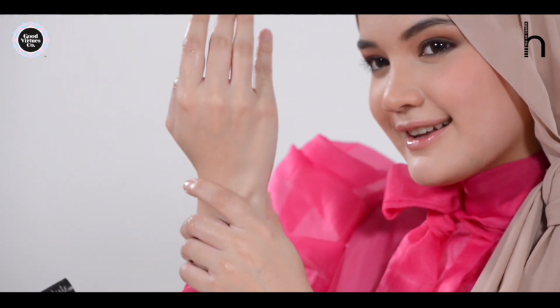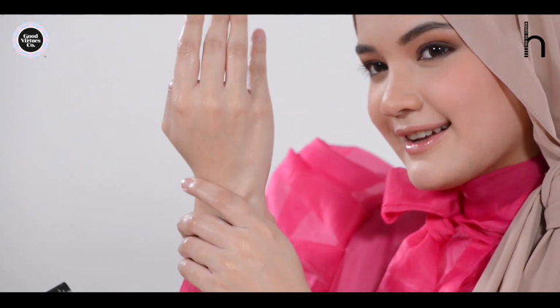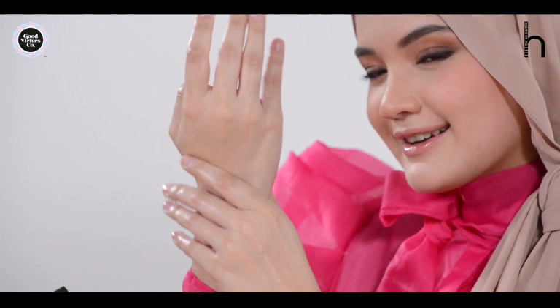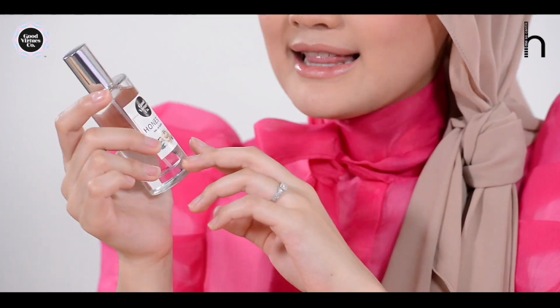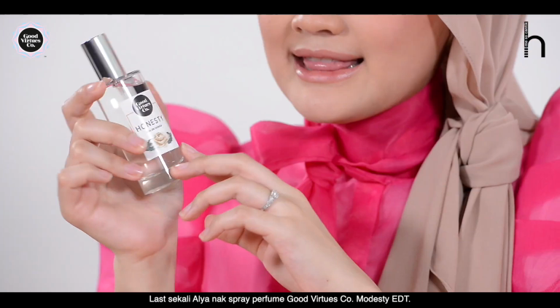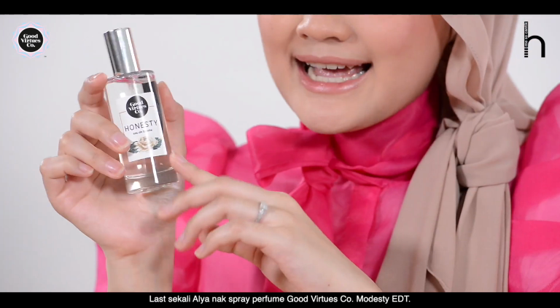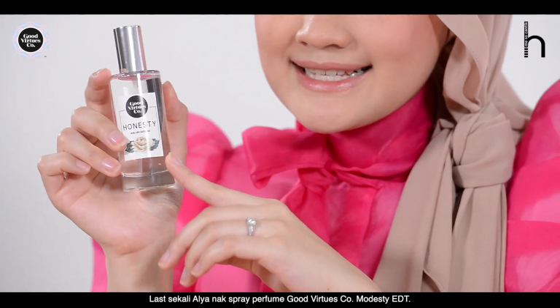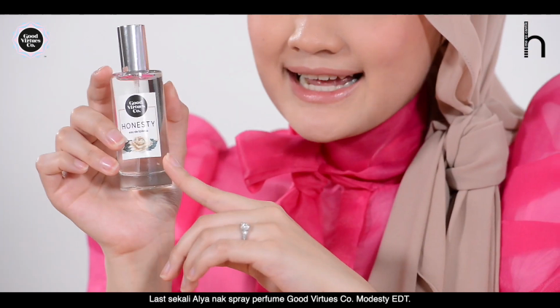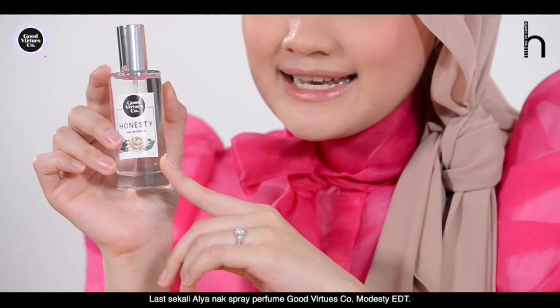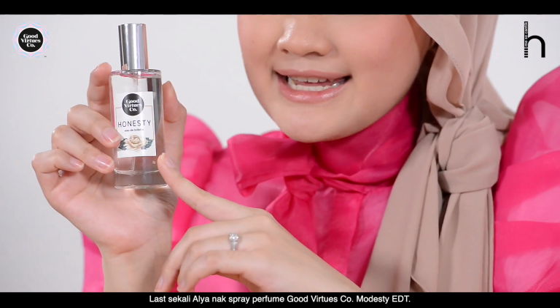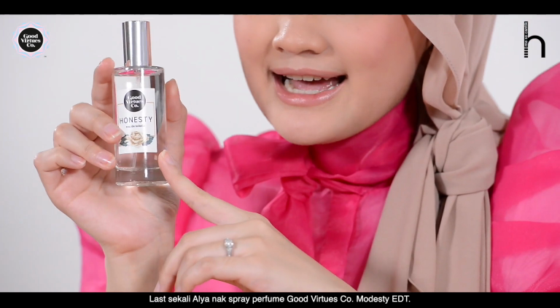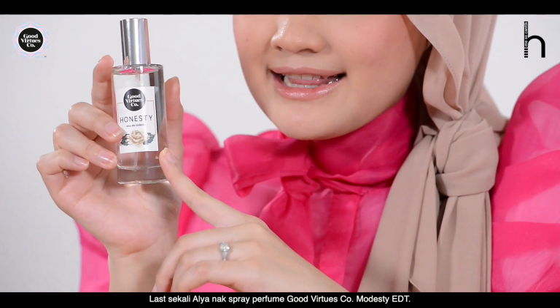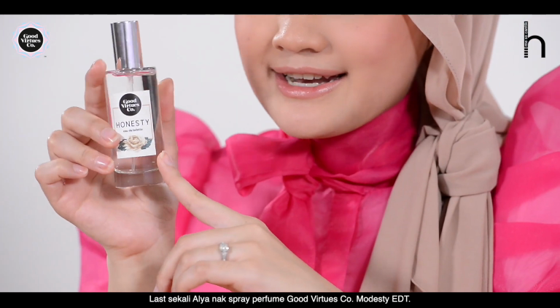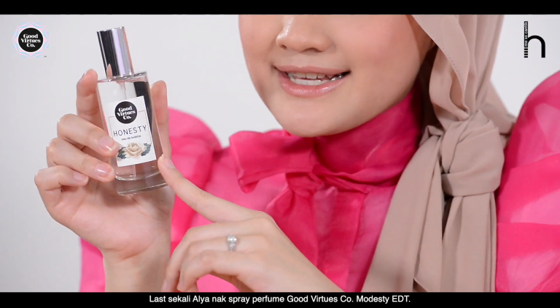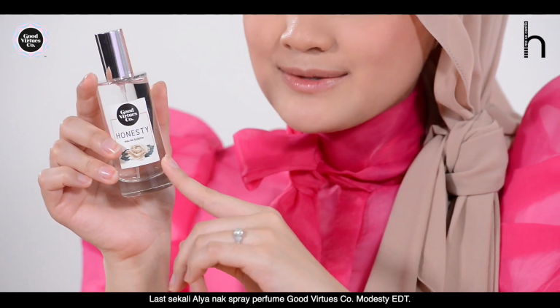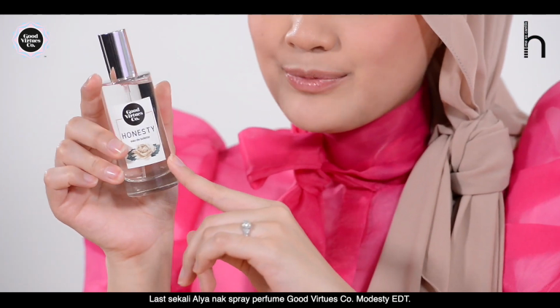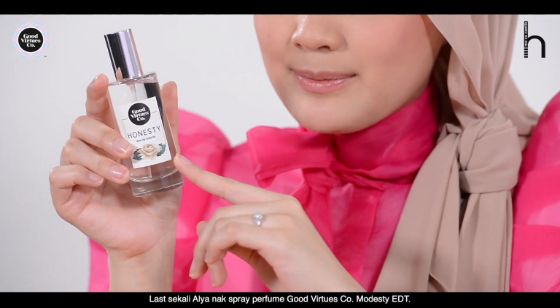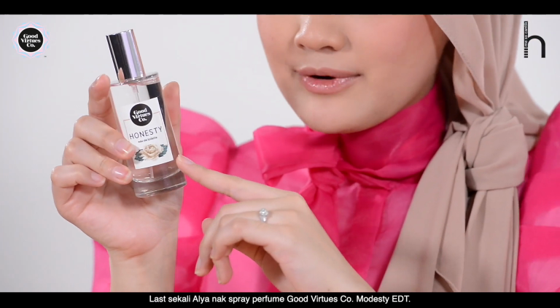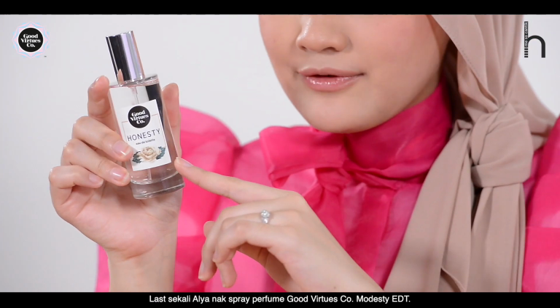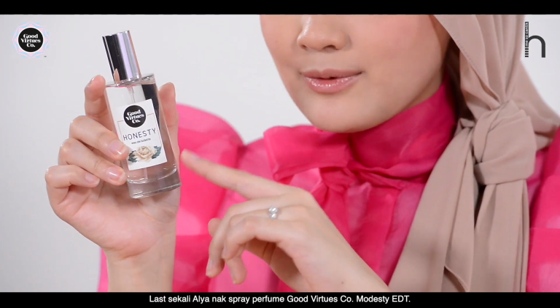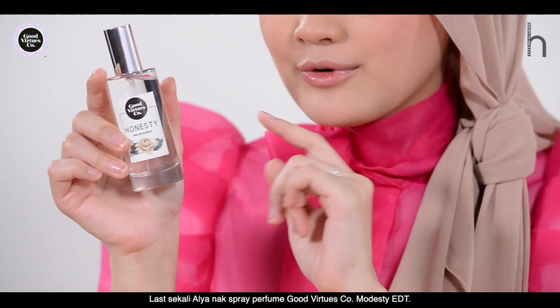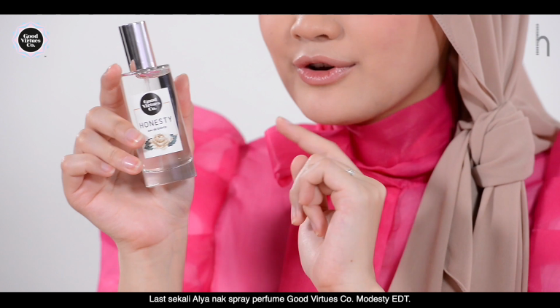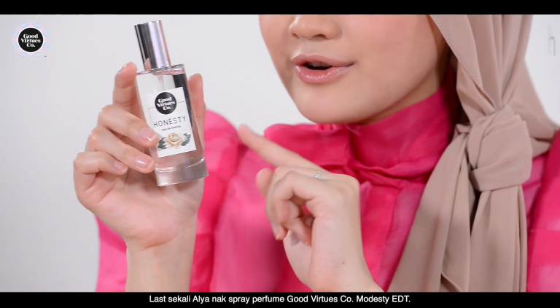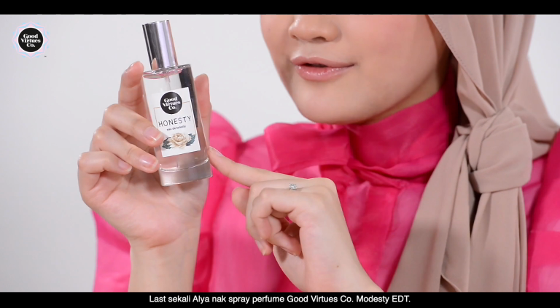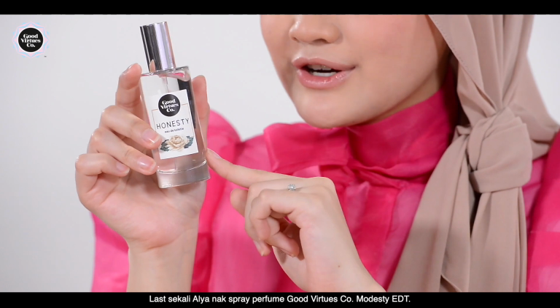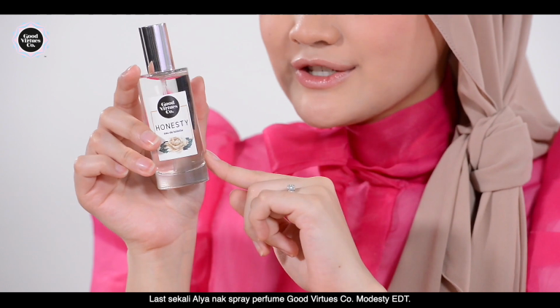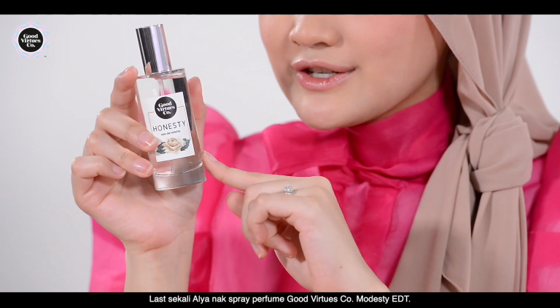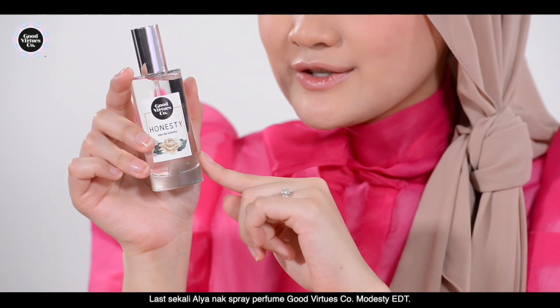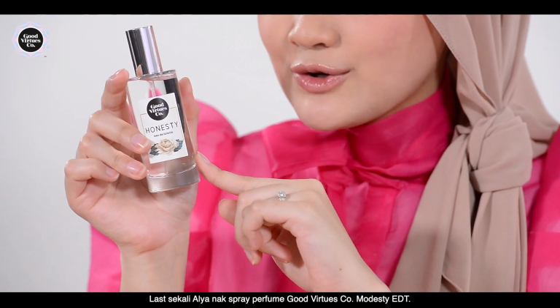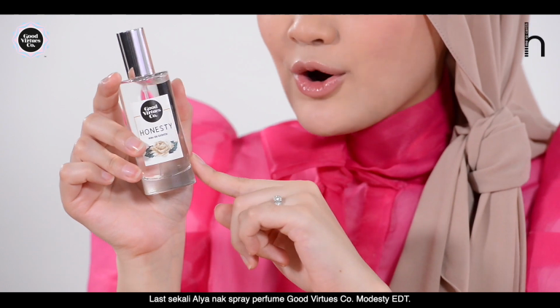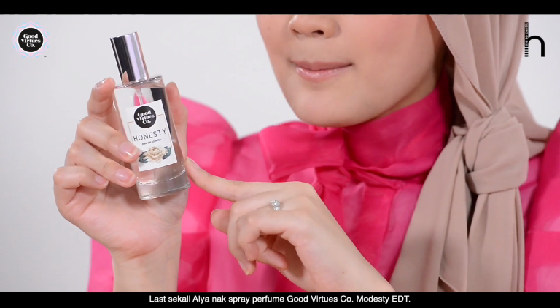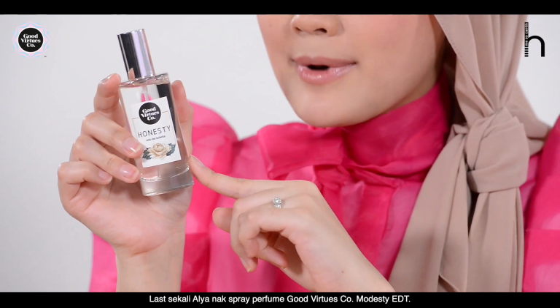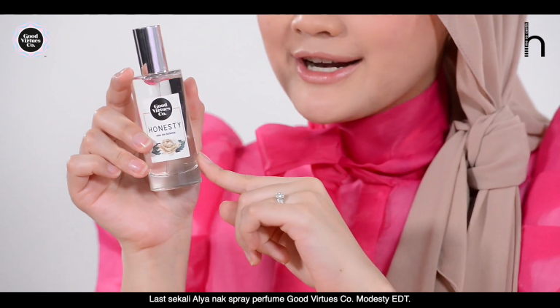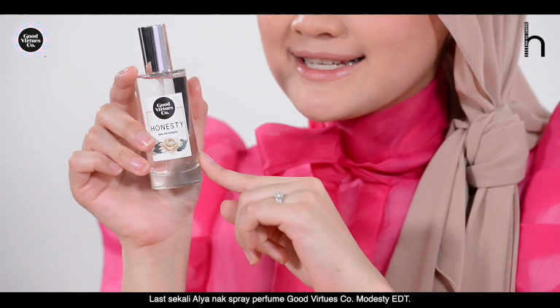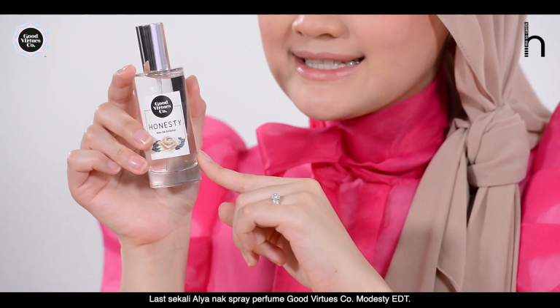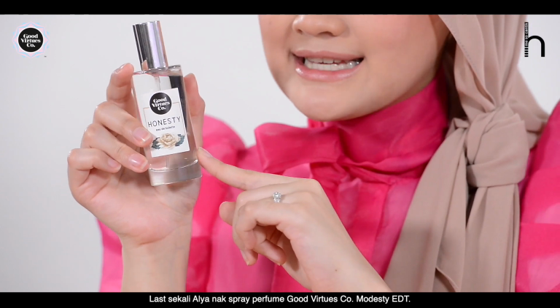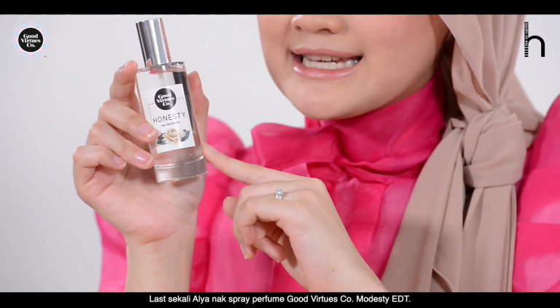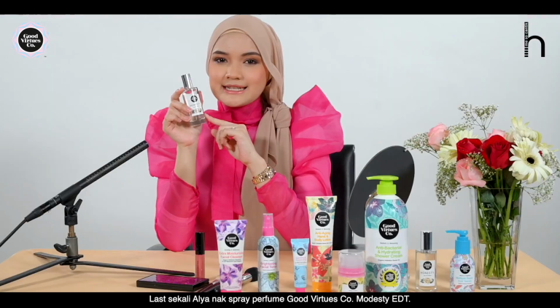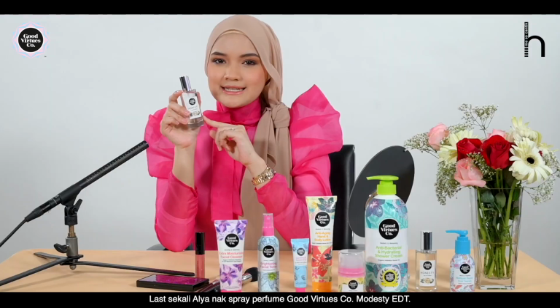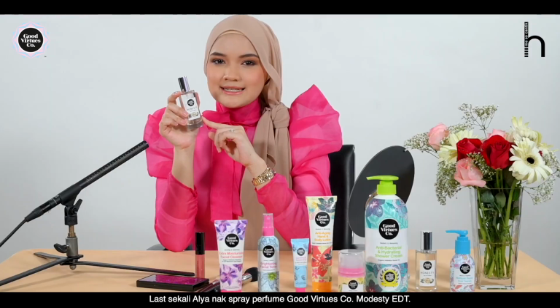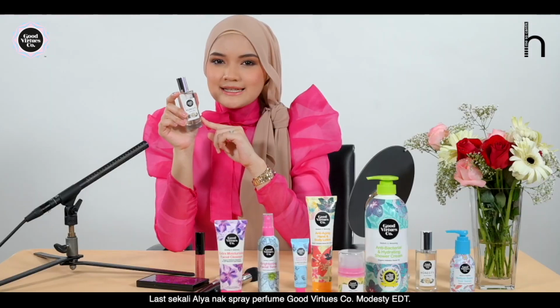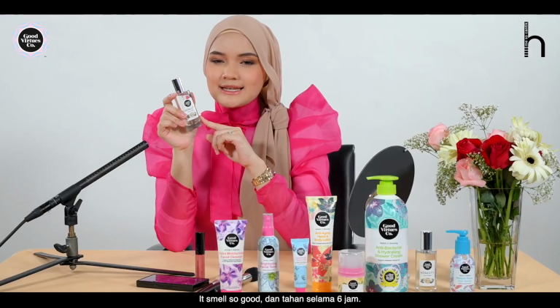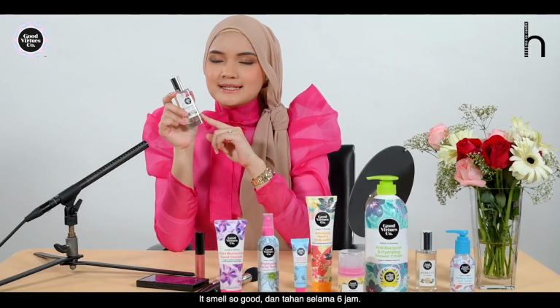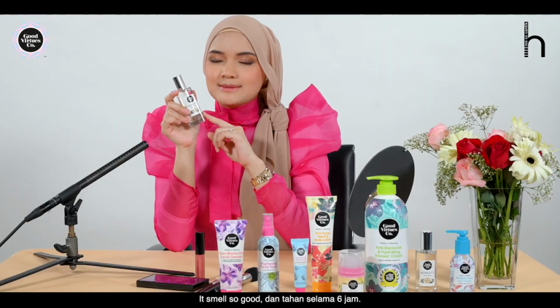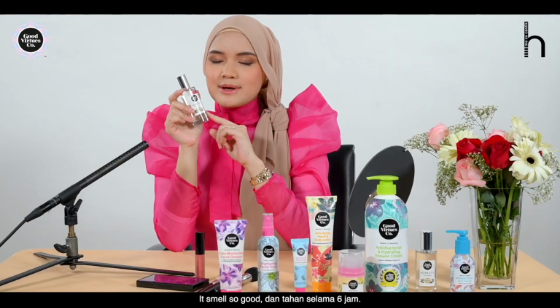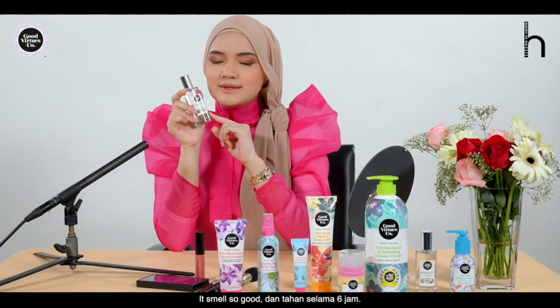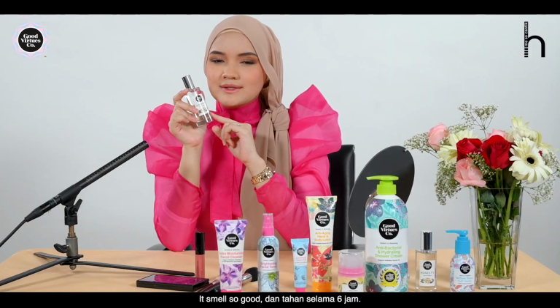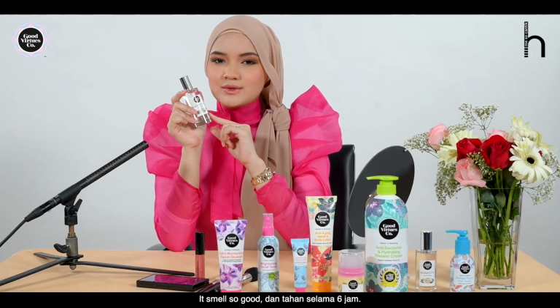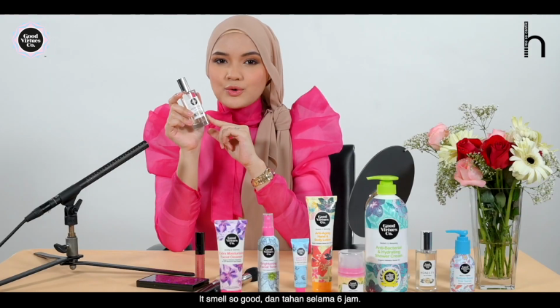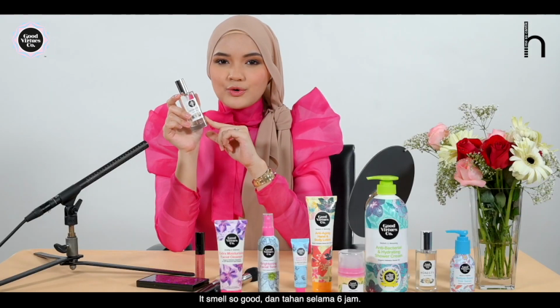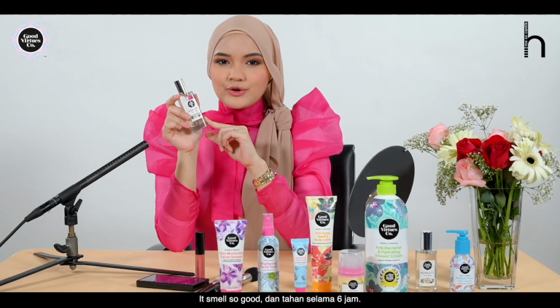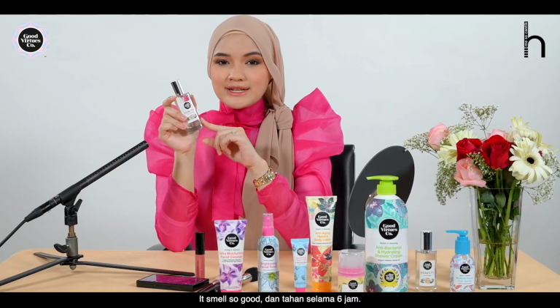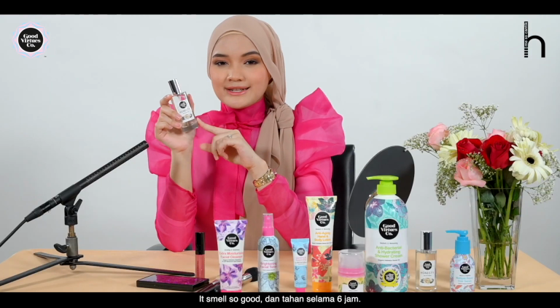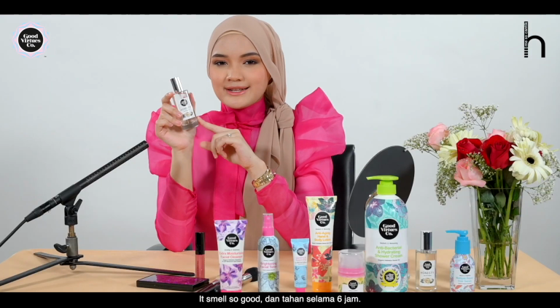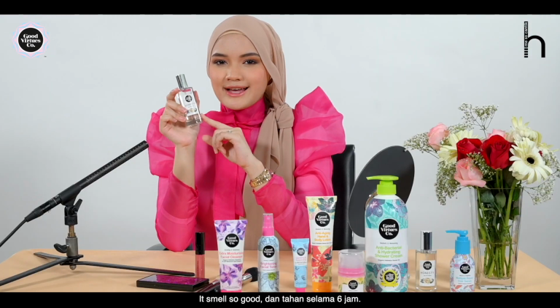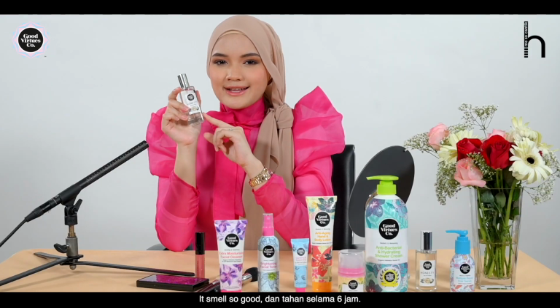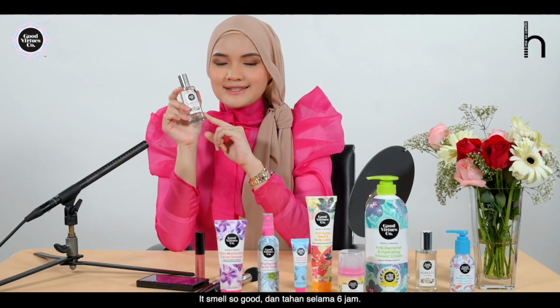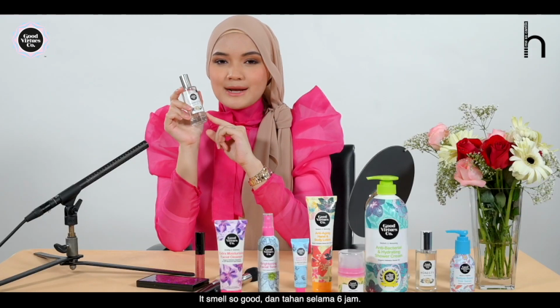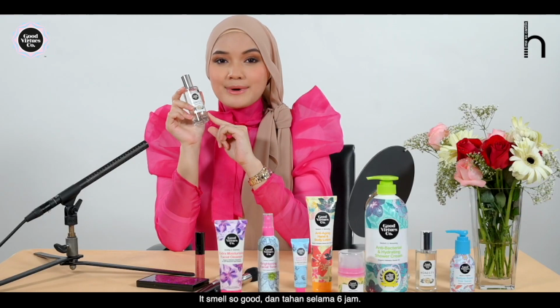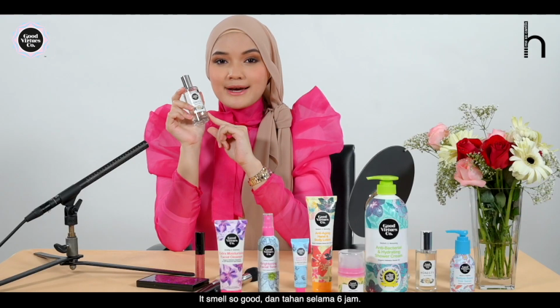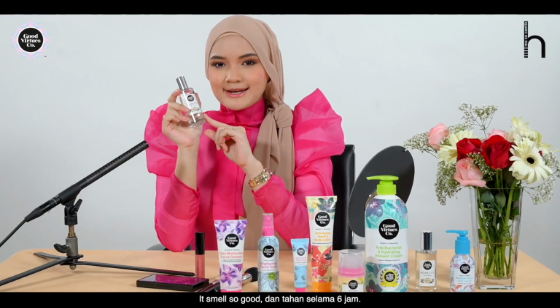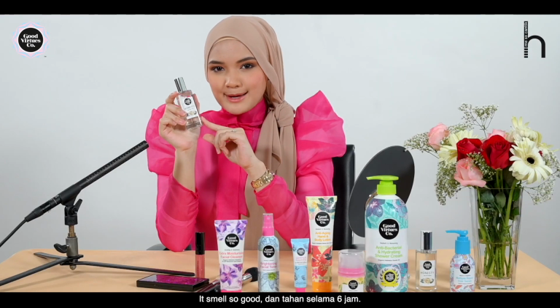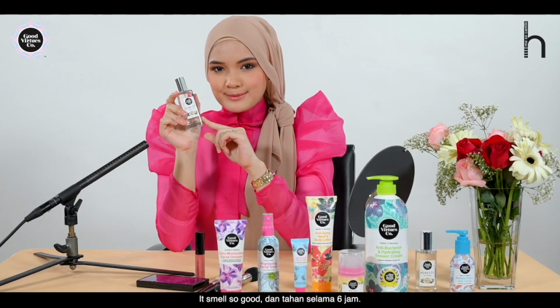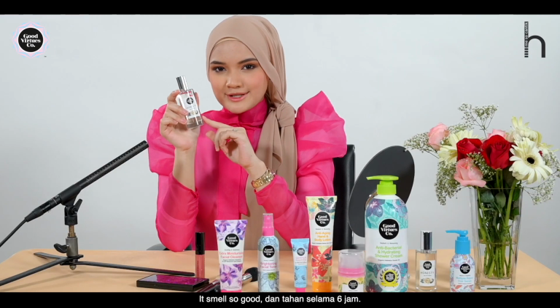Last step — spray the Good Virtues Co. Modesty EDT perfume. It smells so good and it lasts for 6 hours.